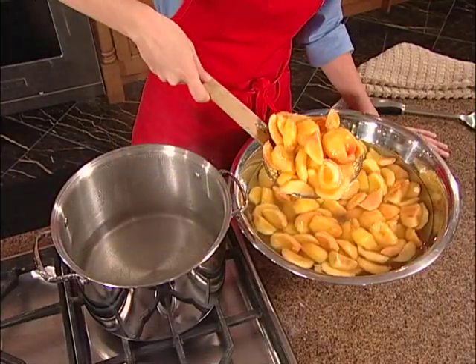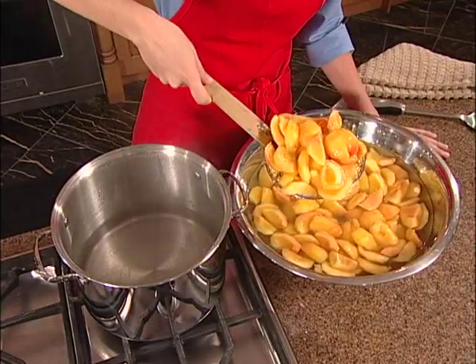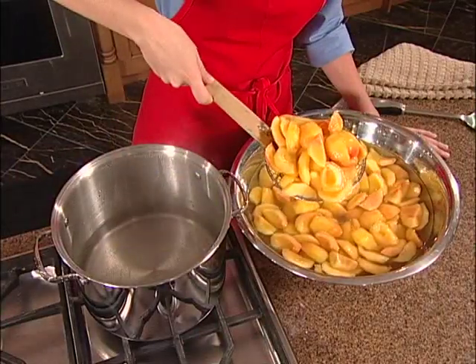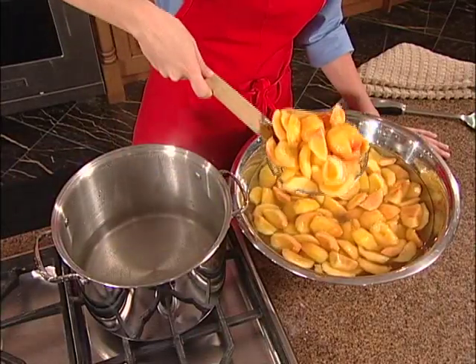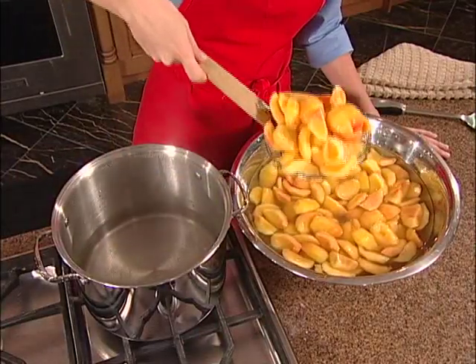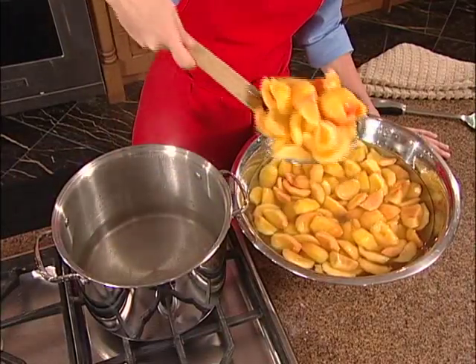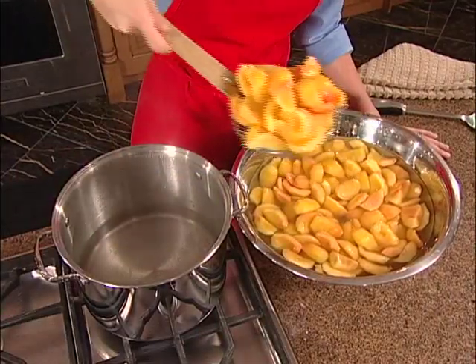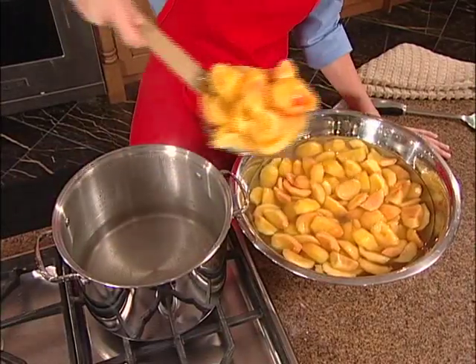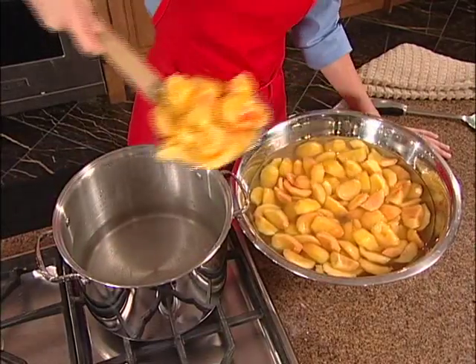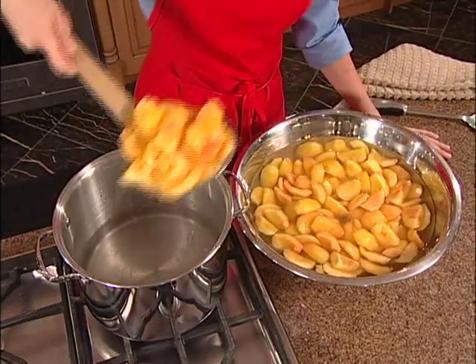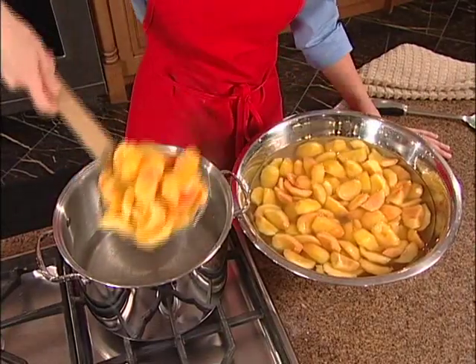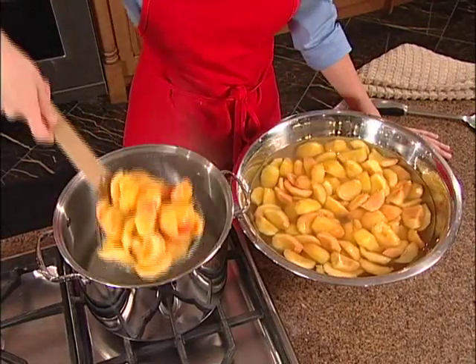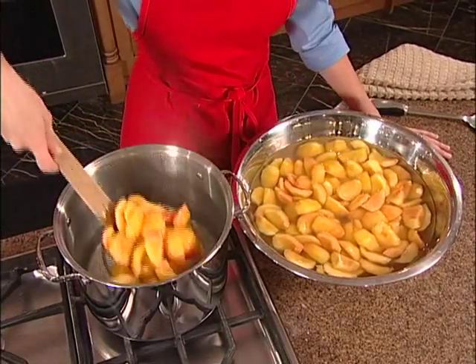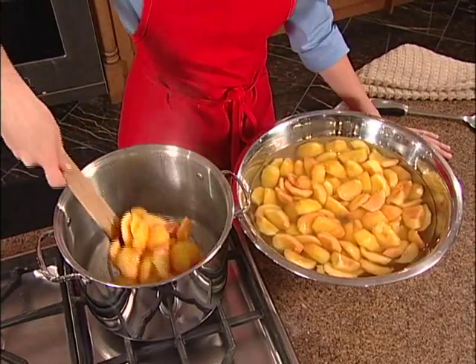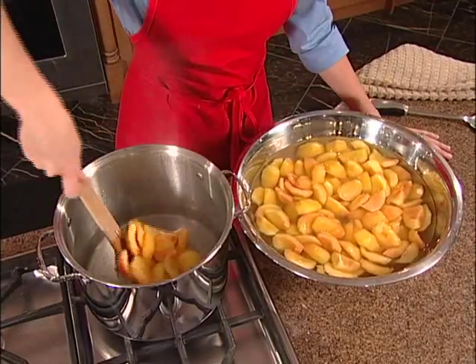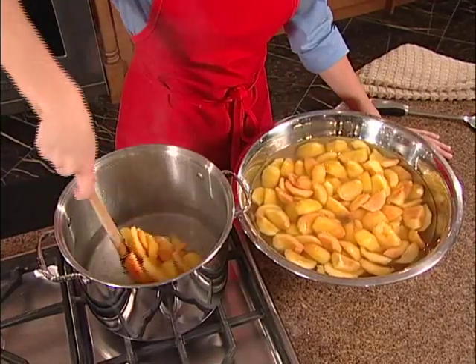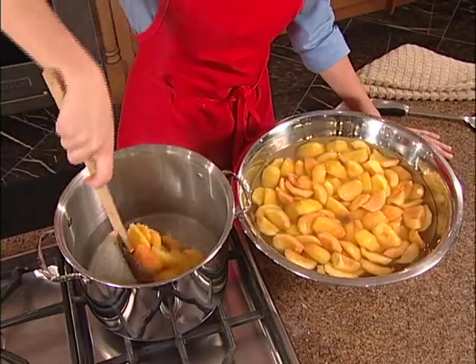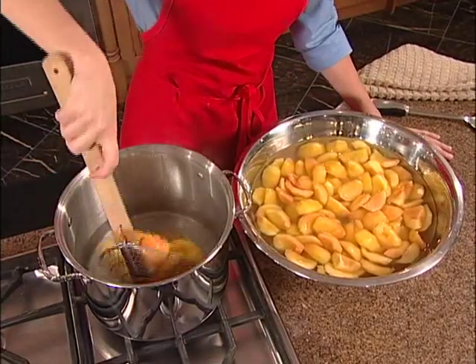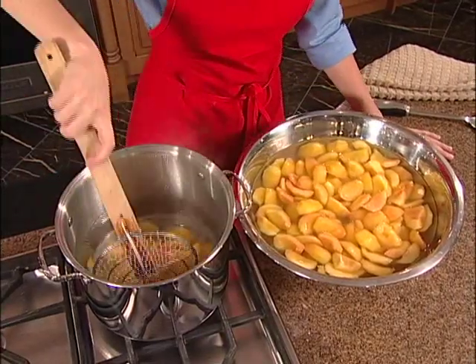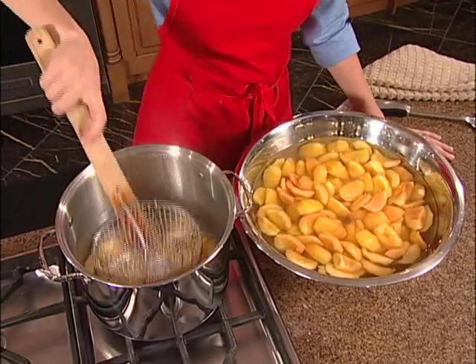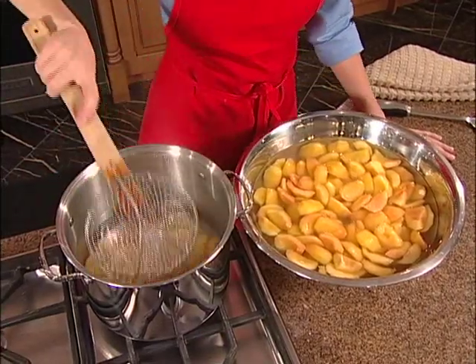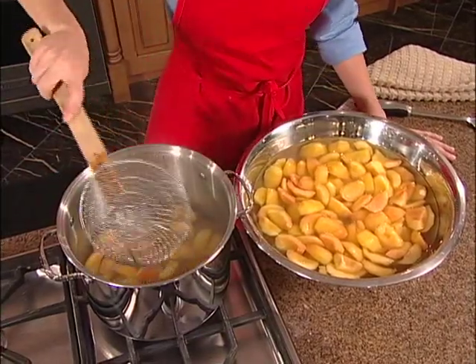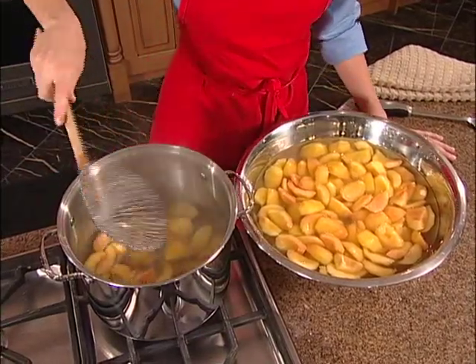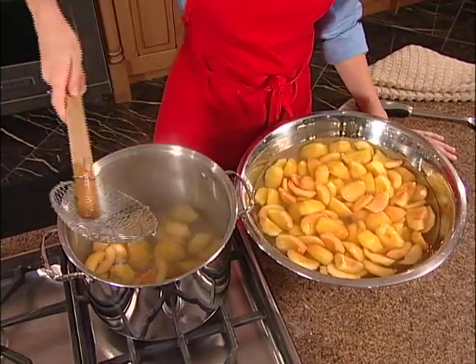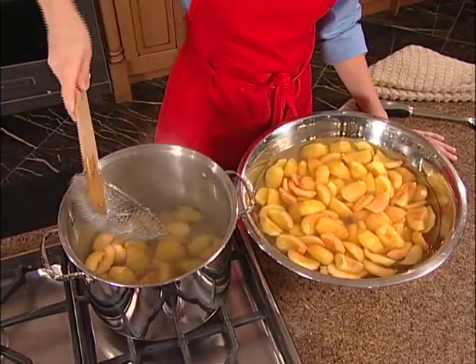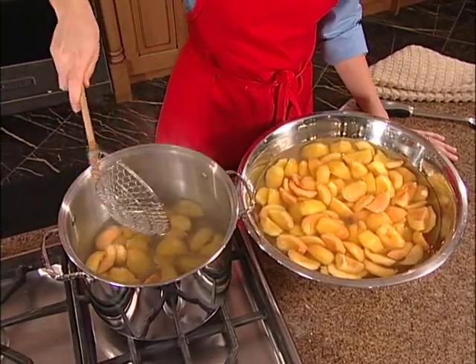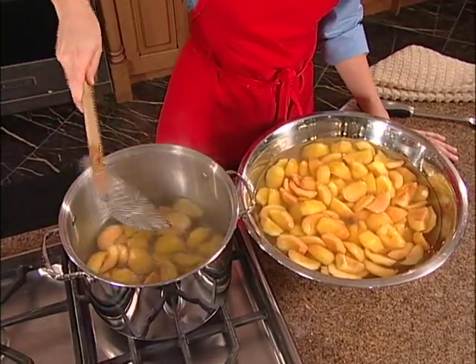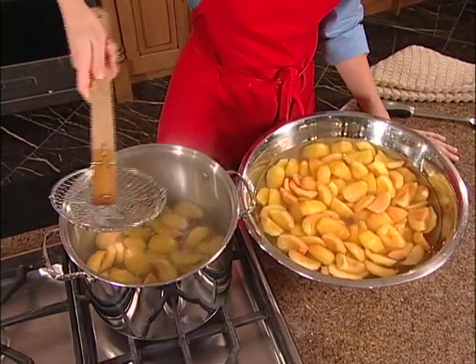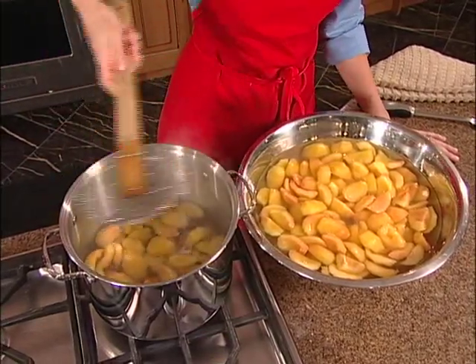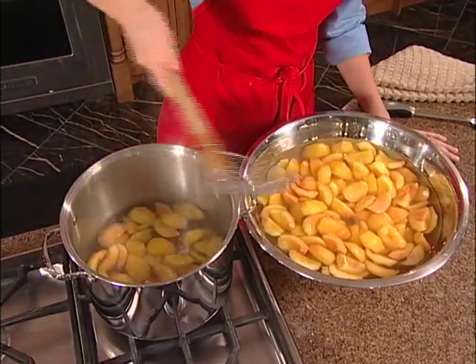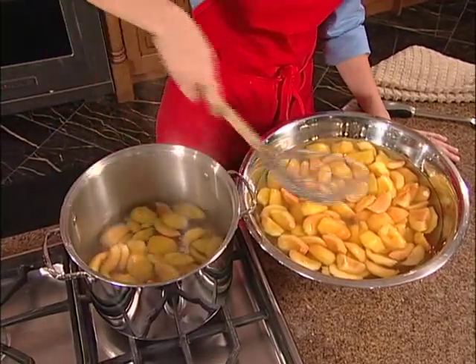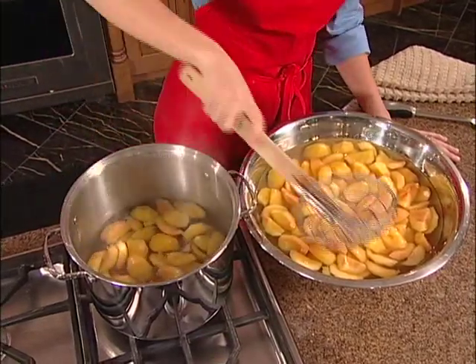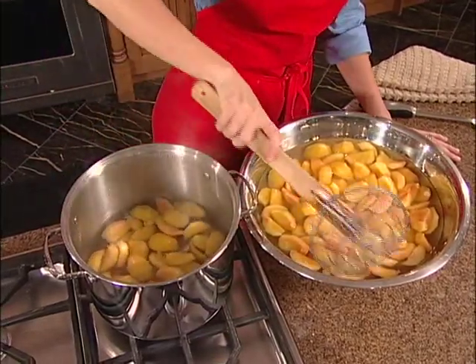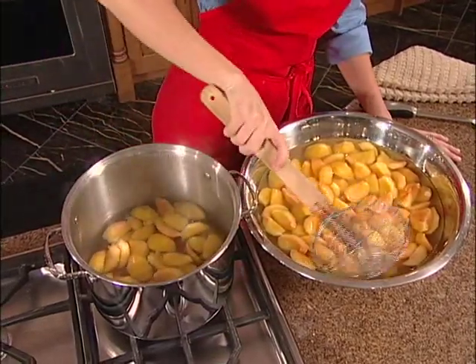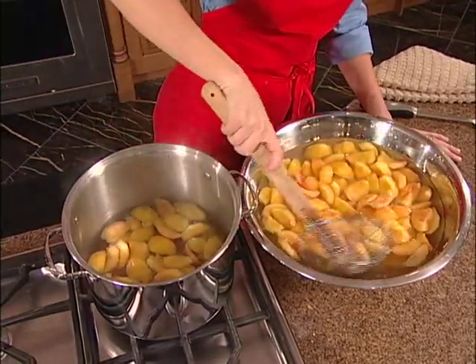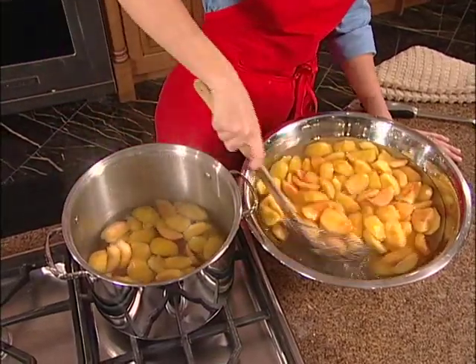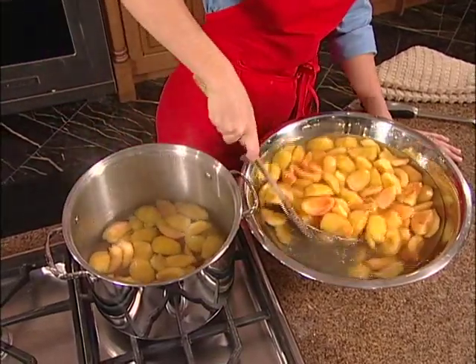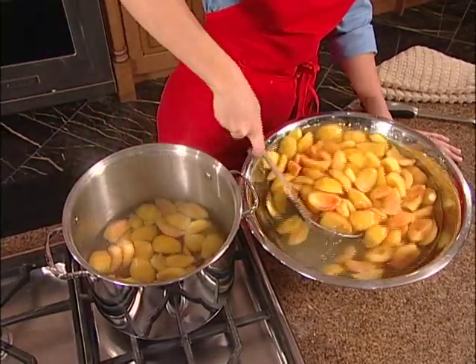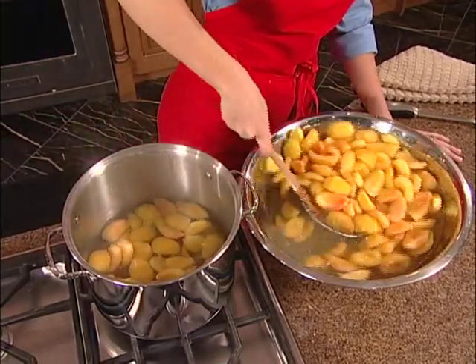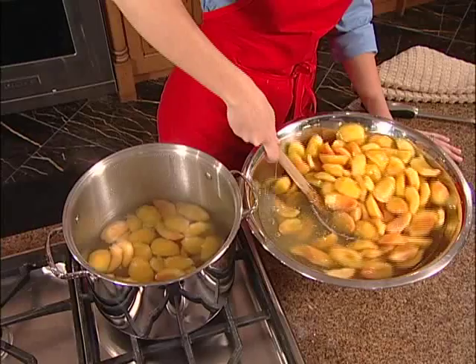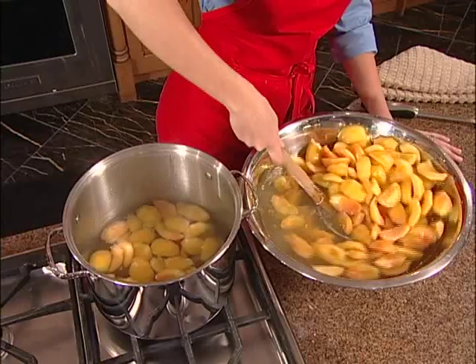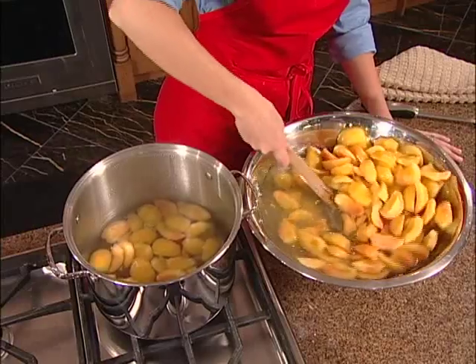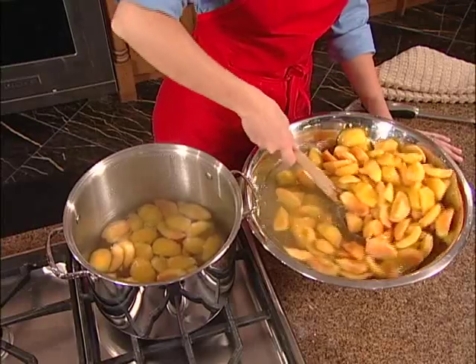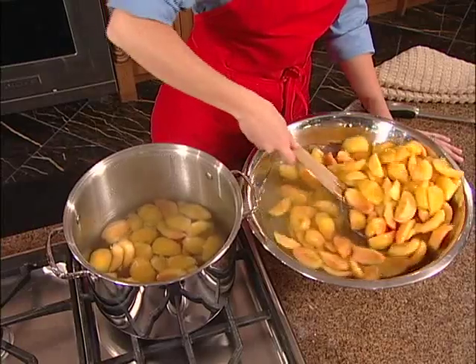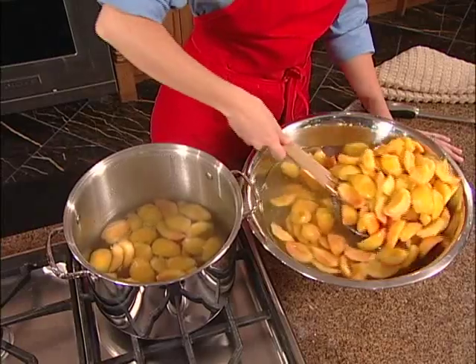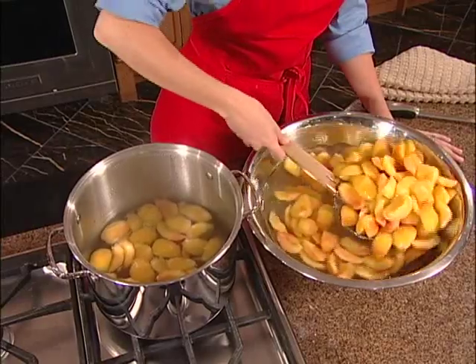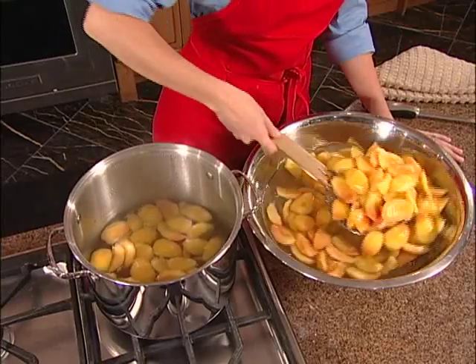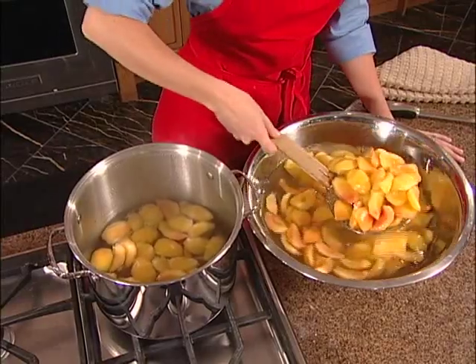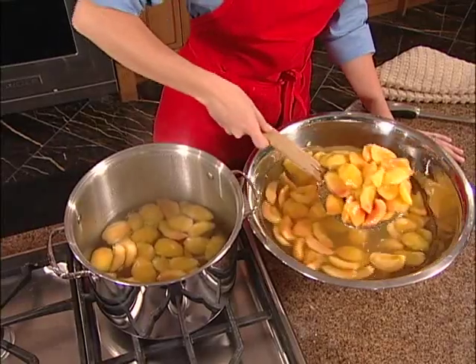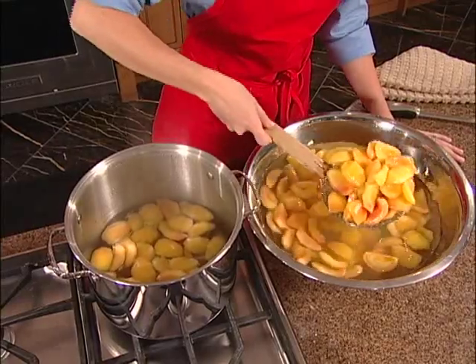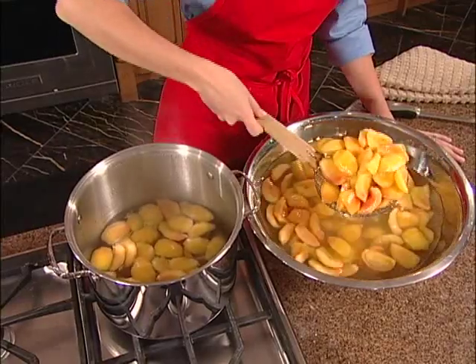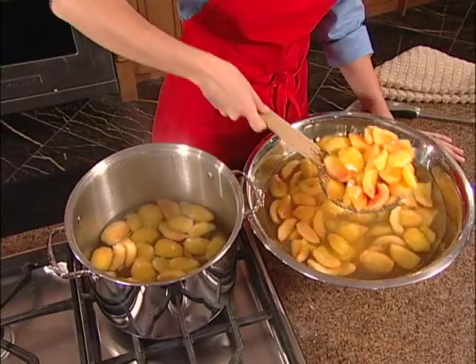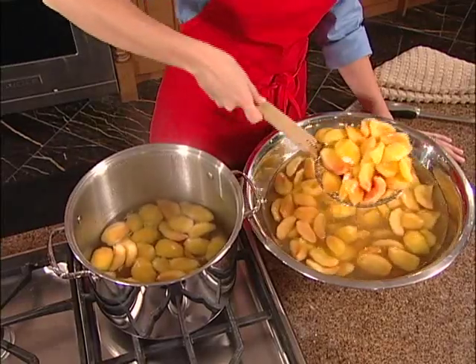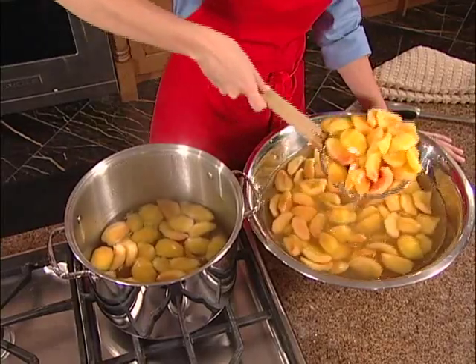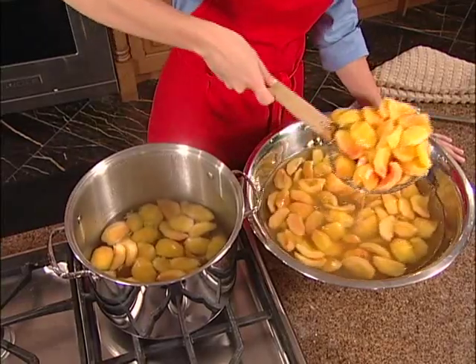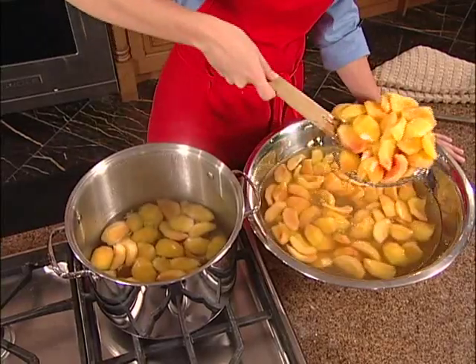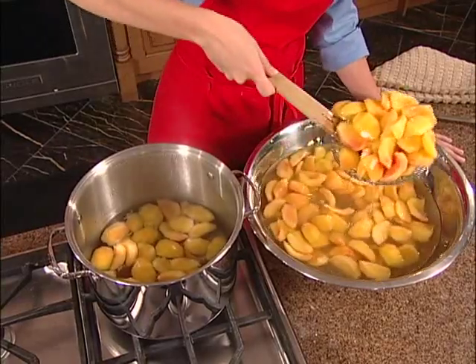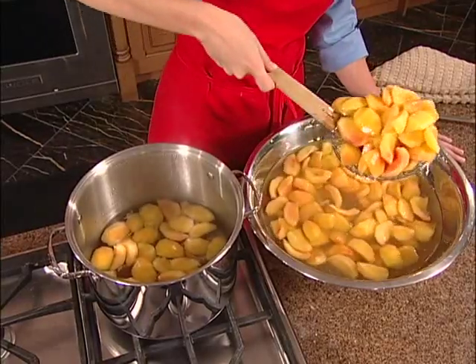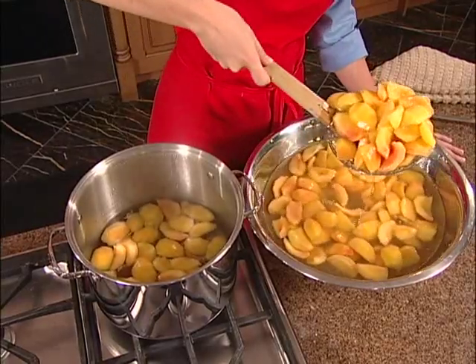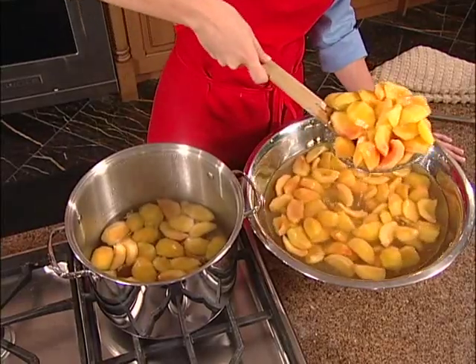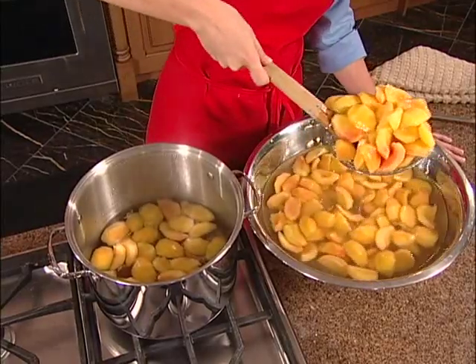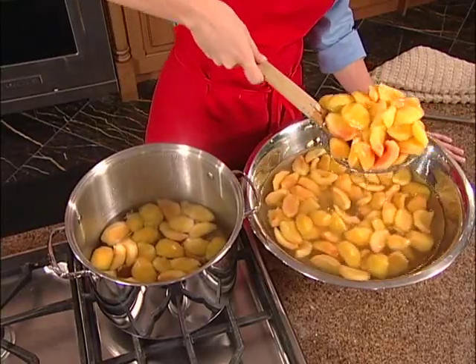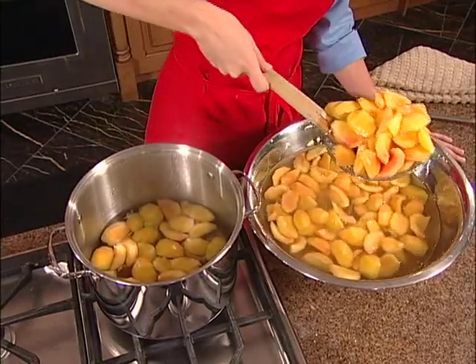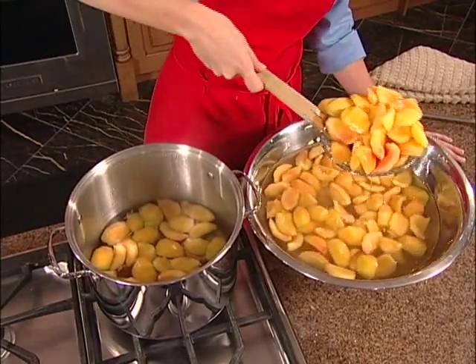Remove peaches from the acidified water and drain well. Add the drained peaches to the syrup in the saucepan and bring to a boil.